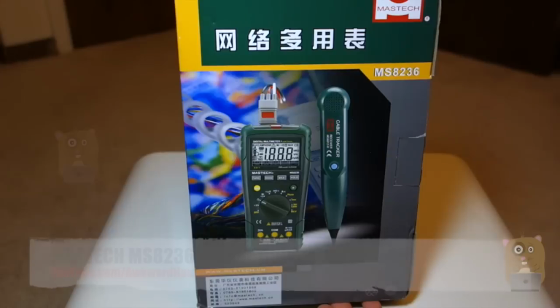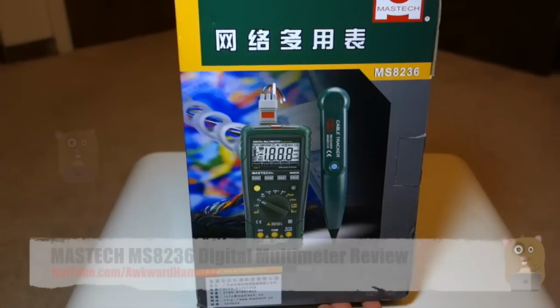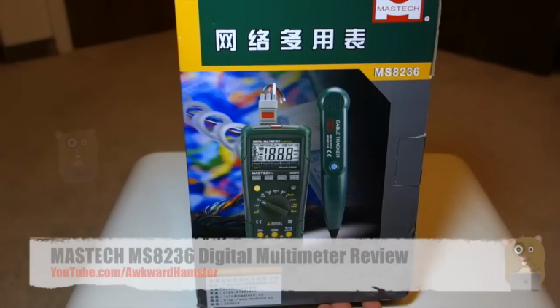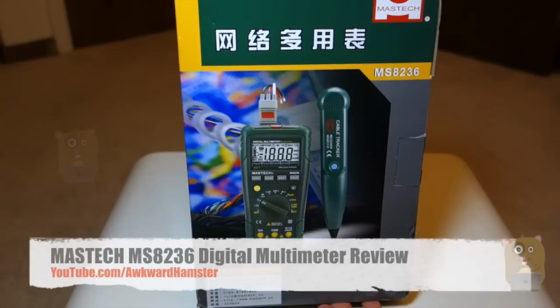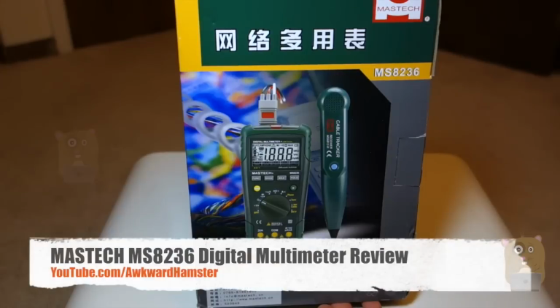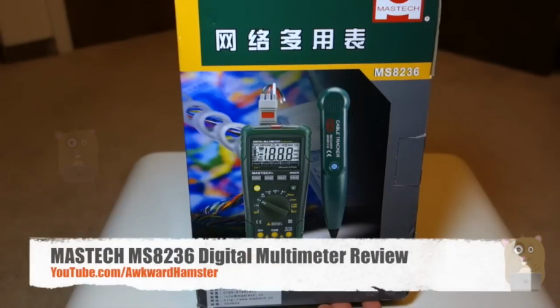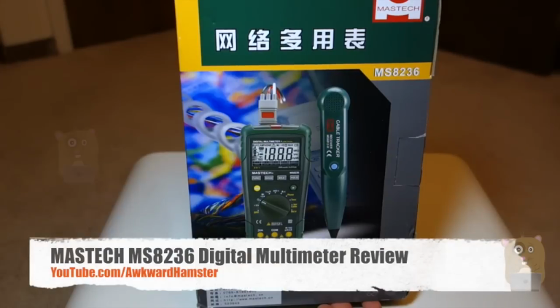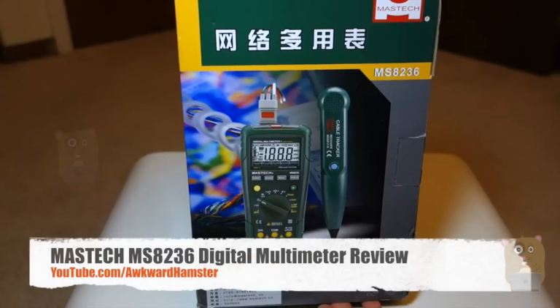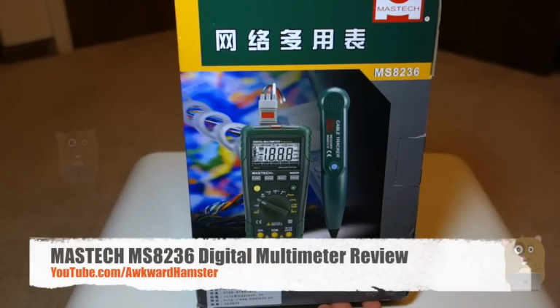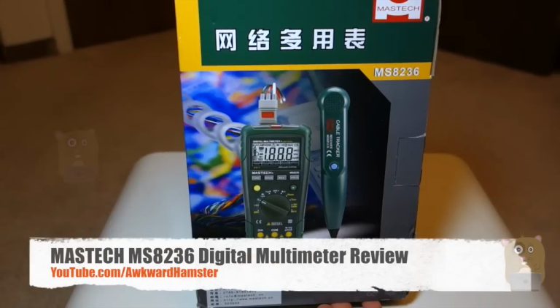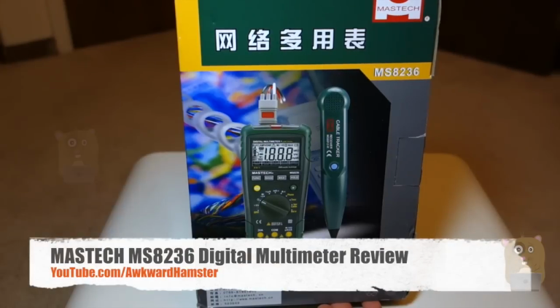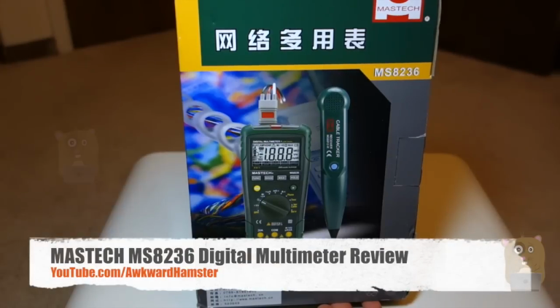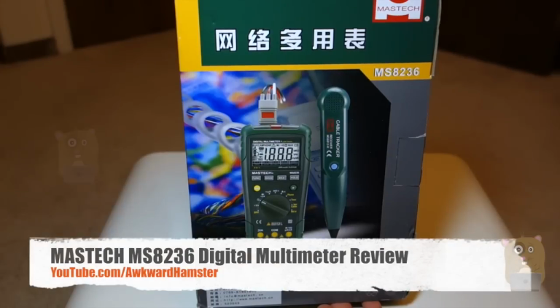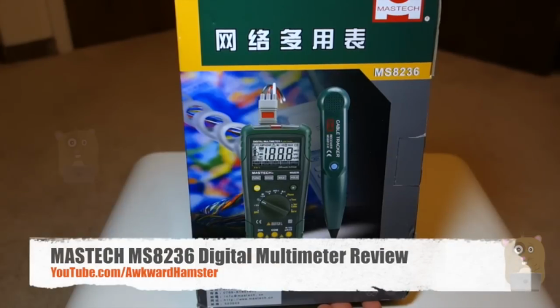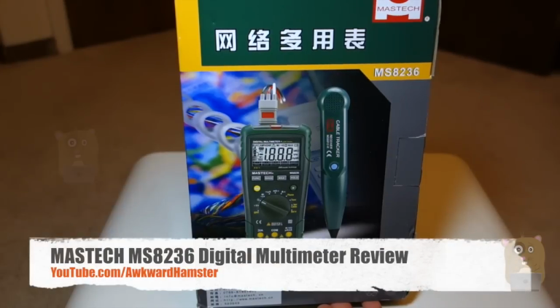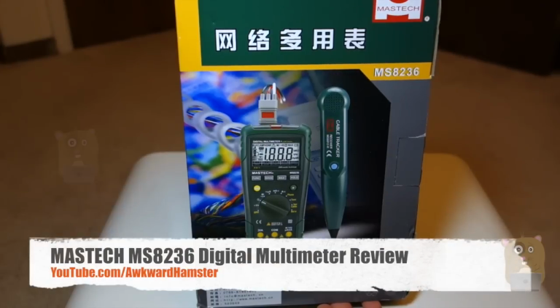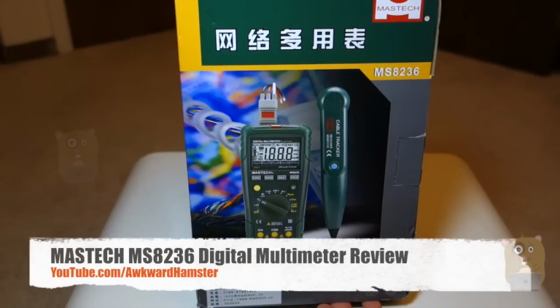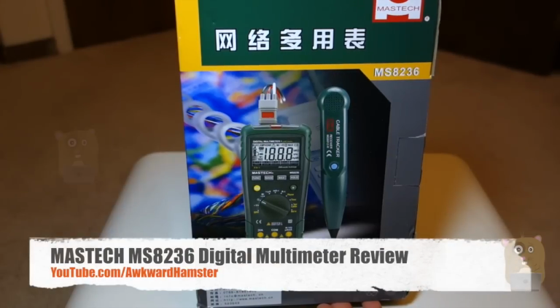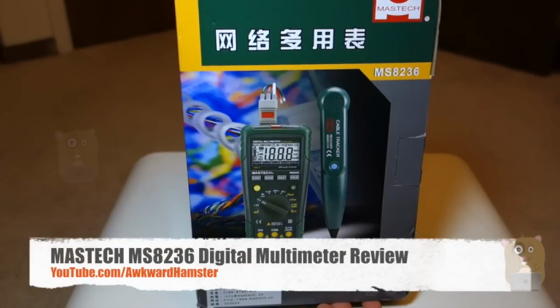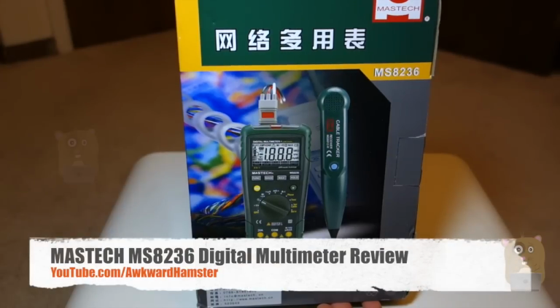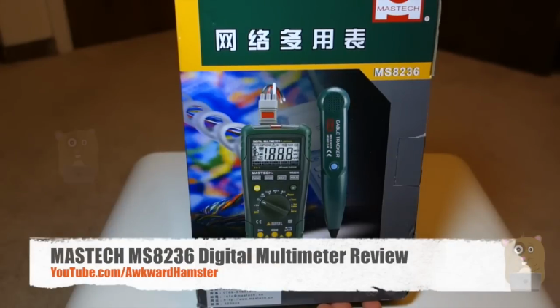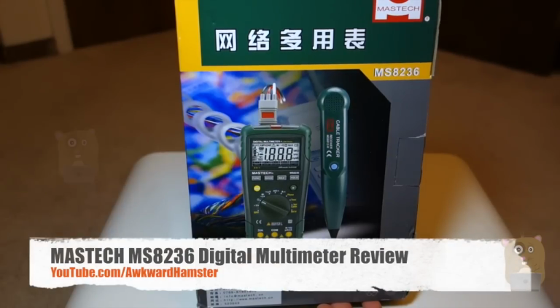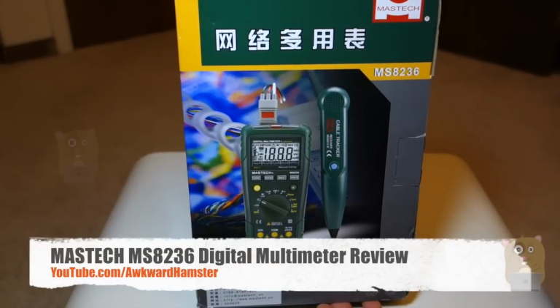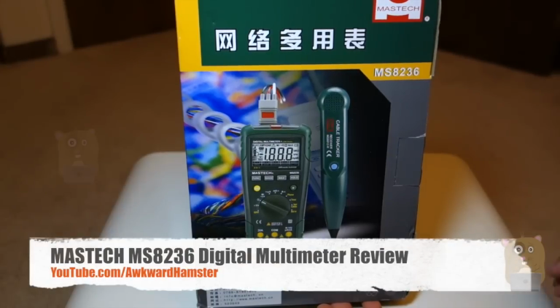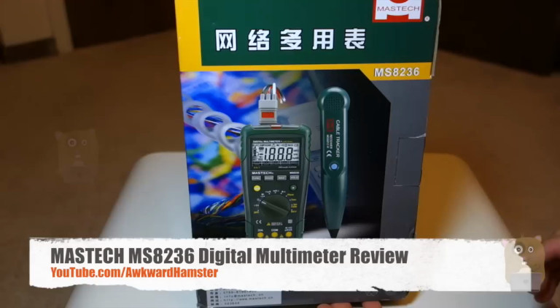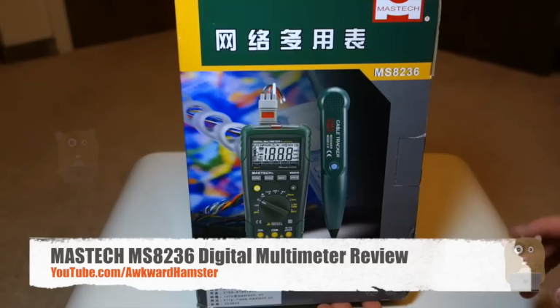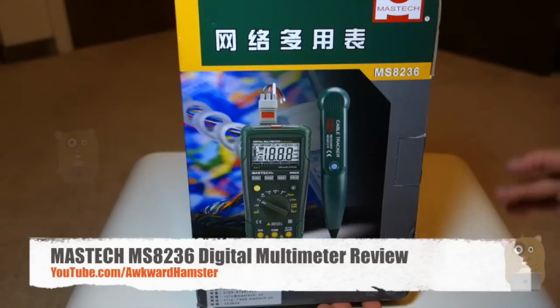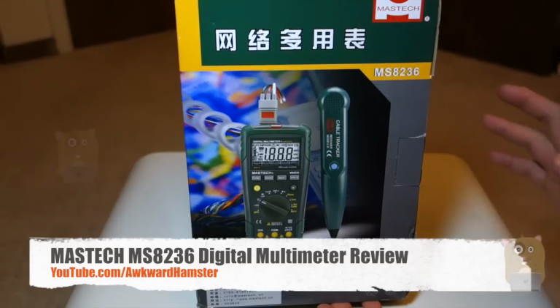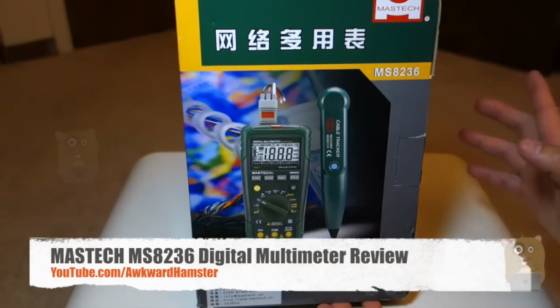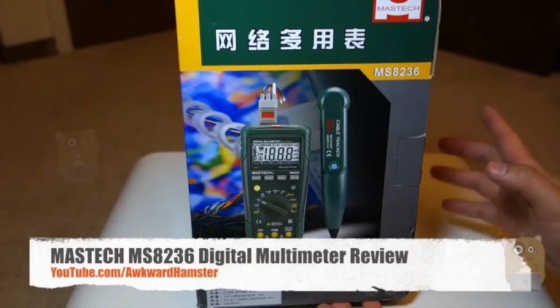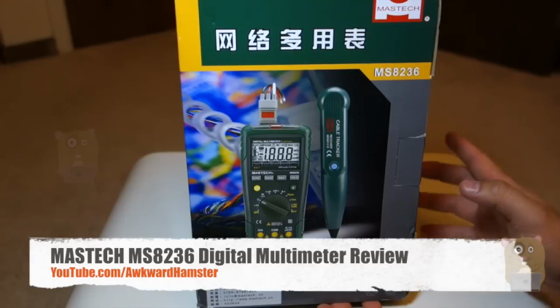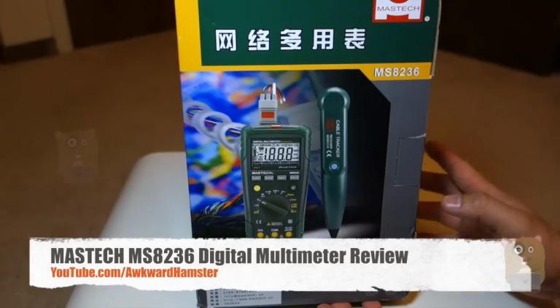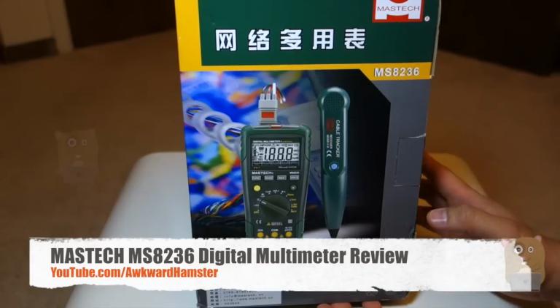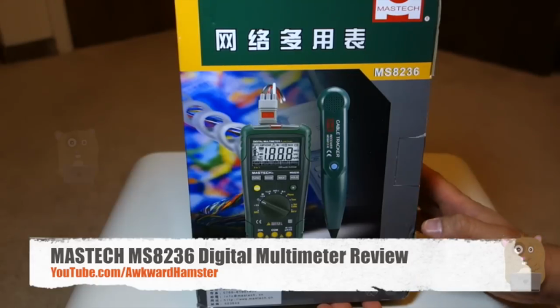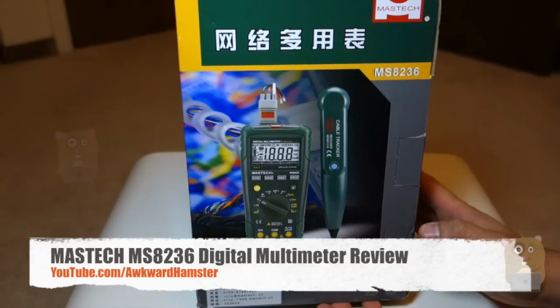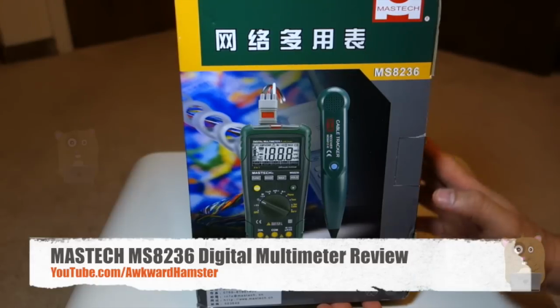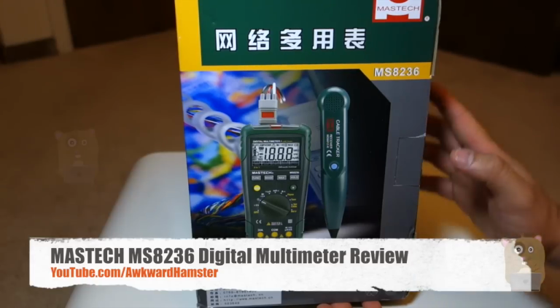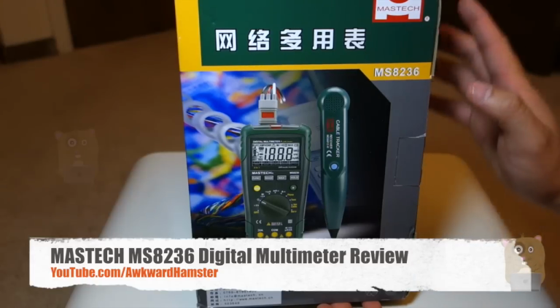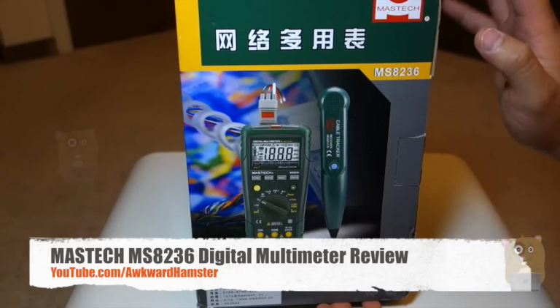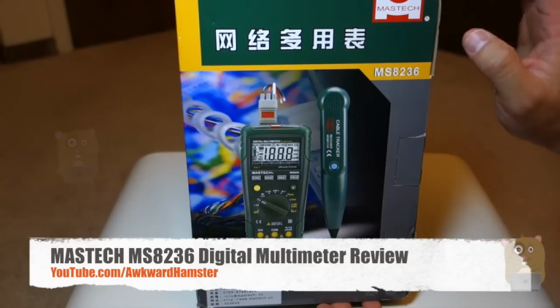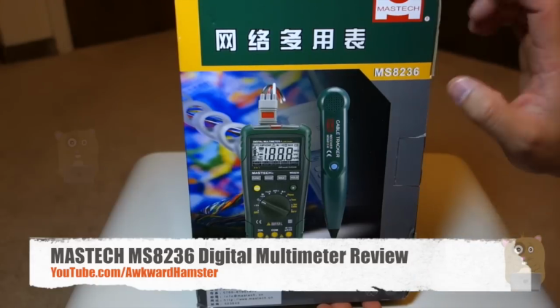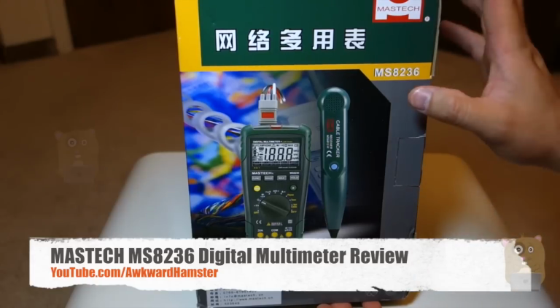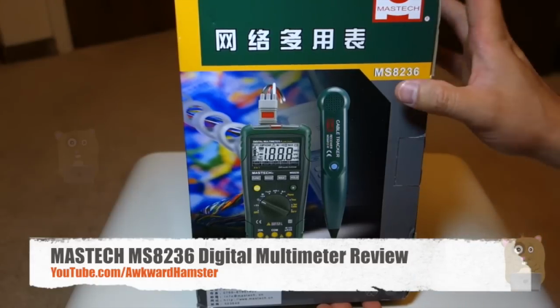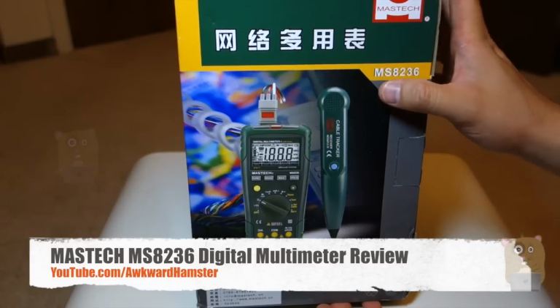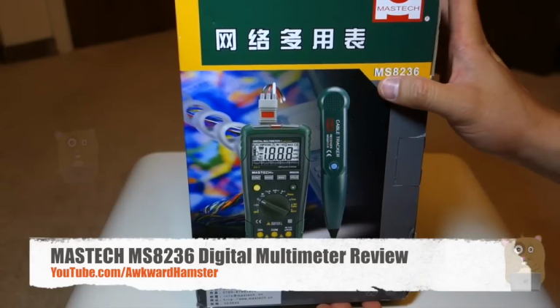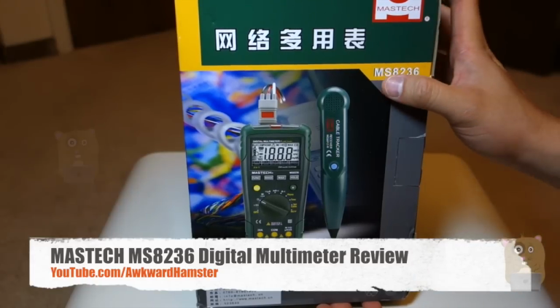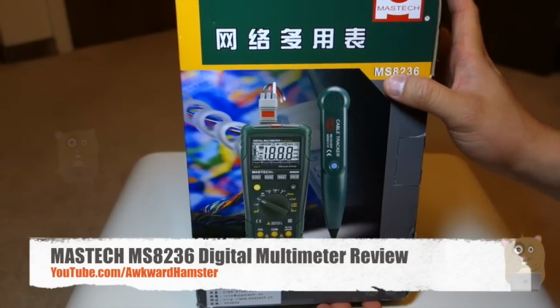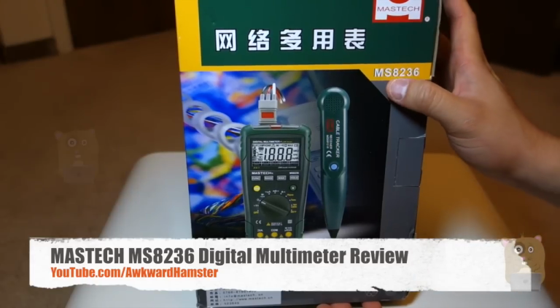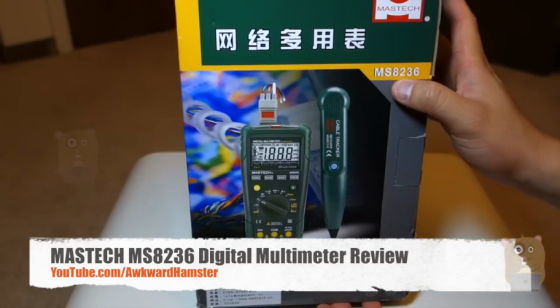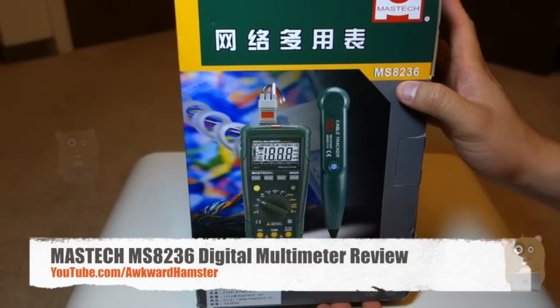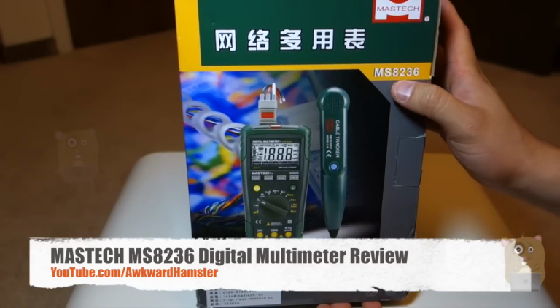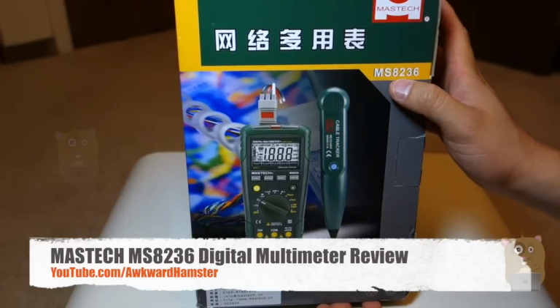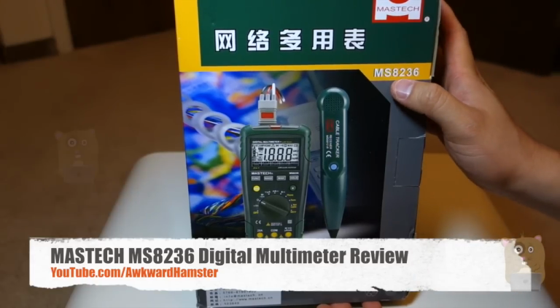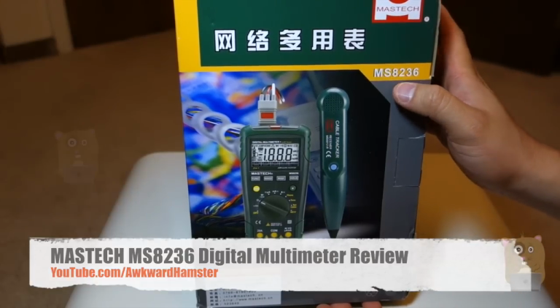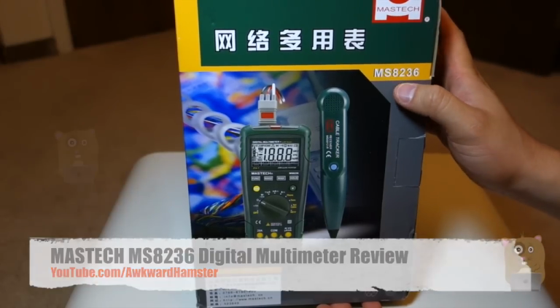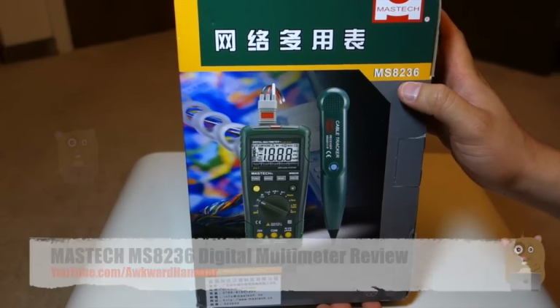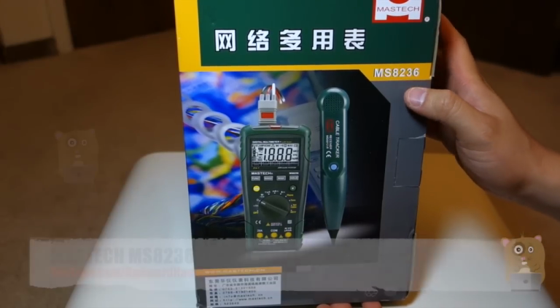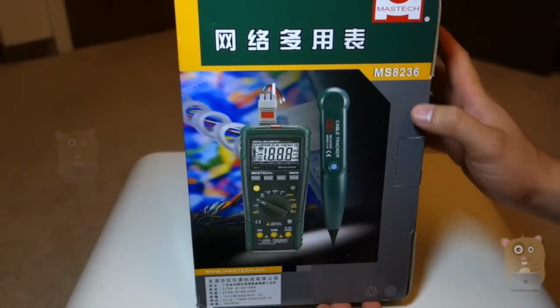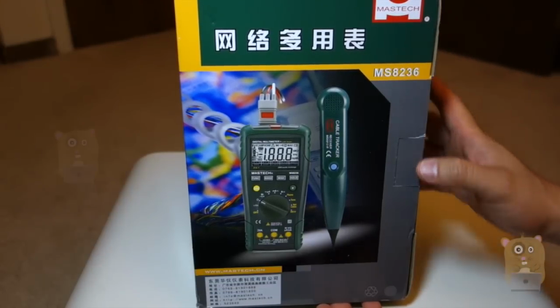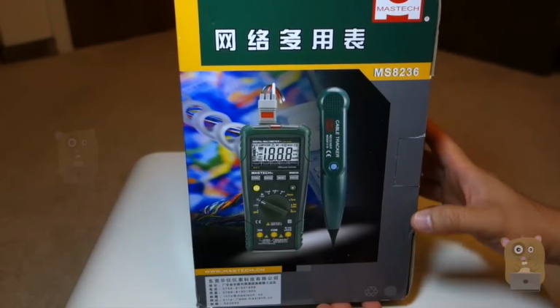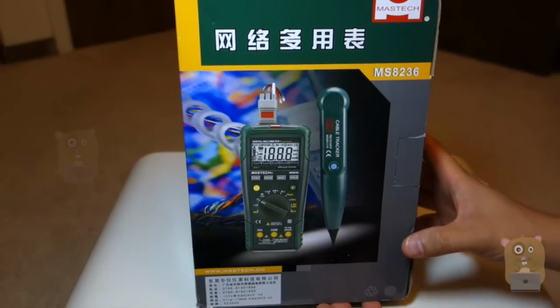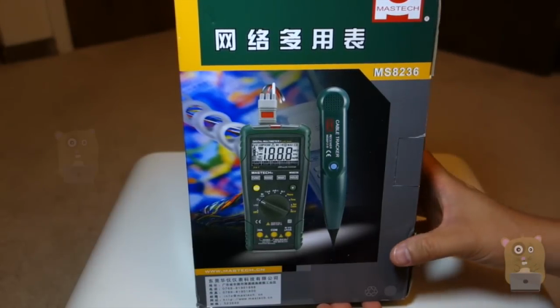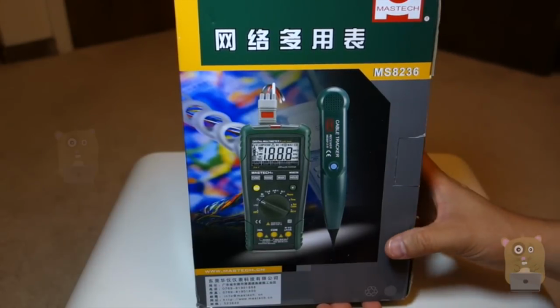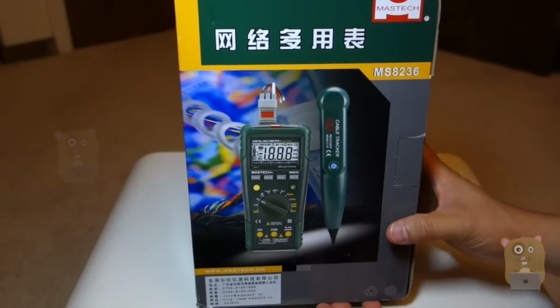Hi, welcome to Okra Hamster. Today I'll be unboxing this Mastek Digital Multimeter. The model is MS-8236.